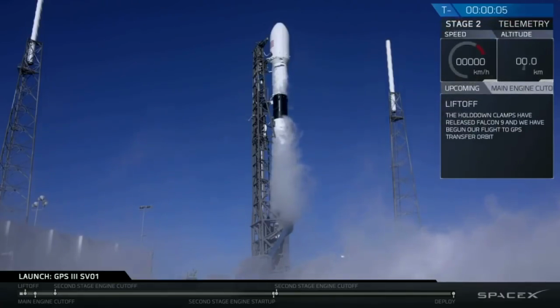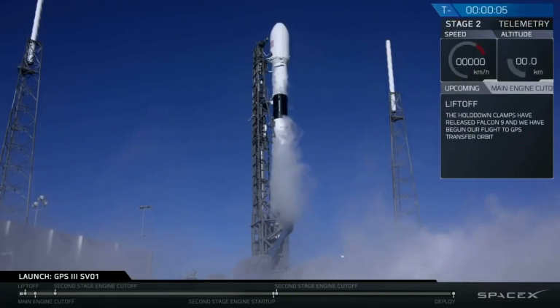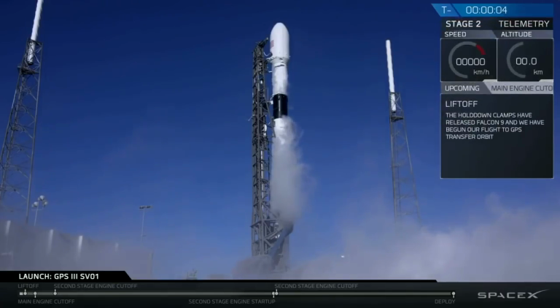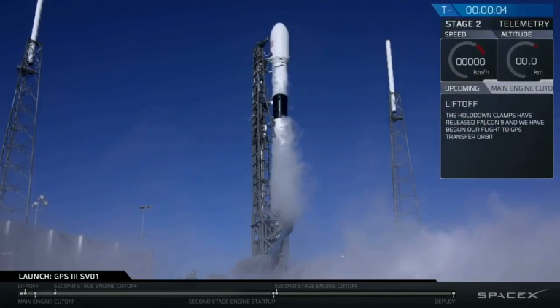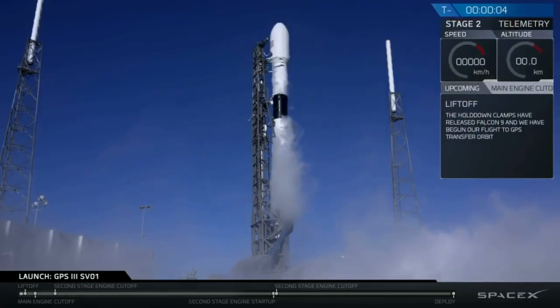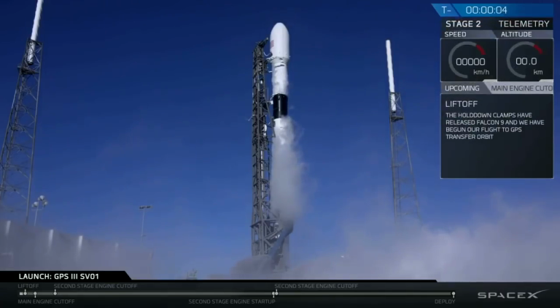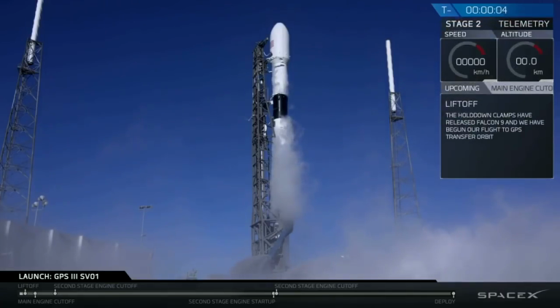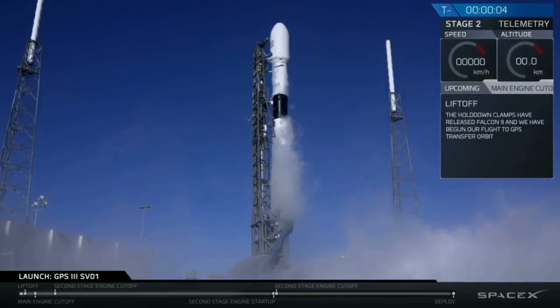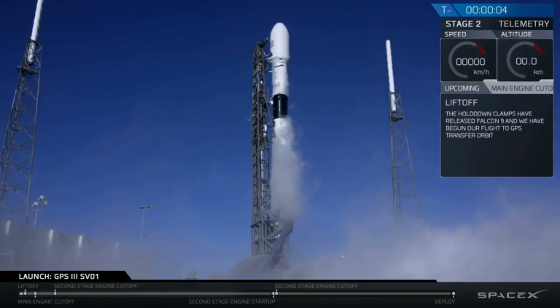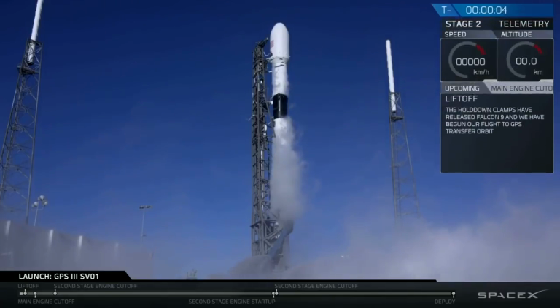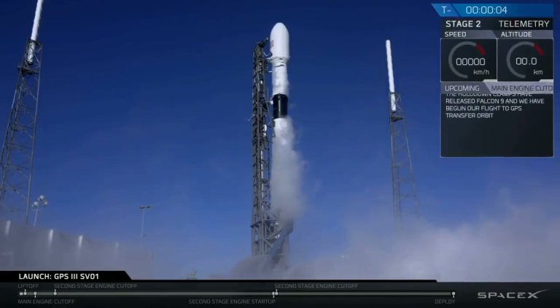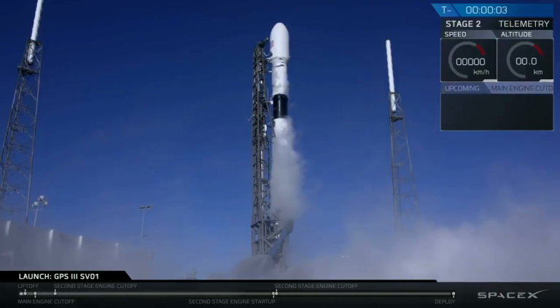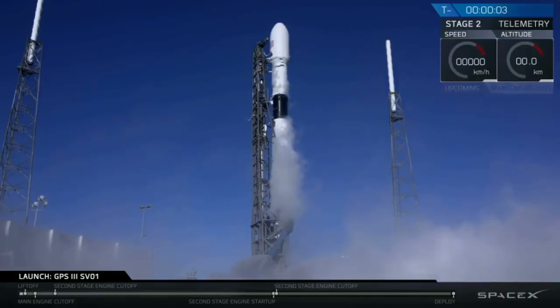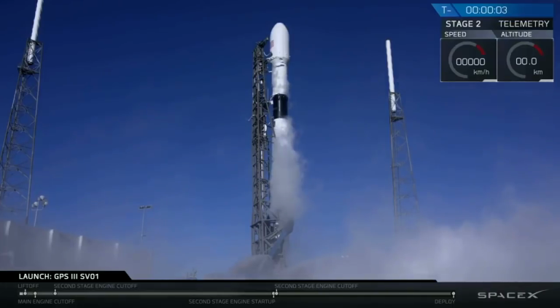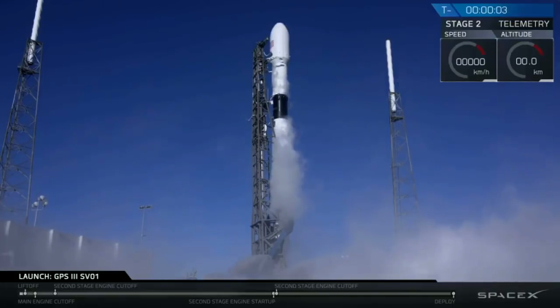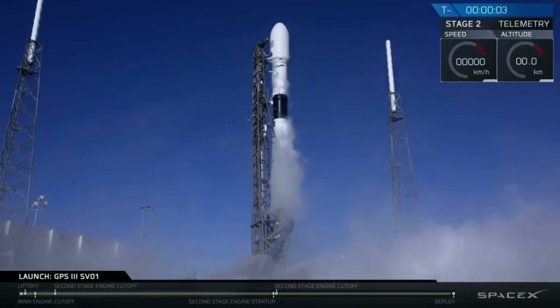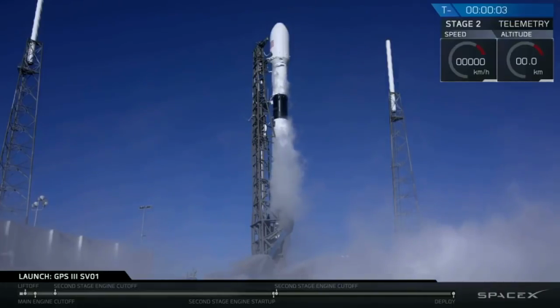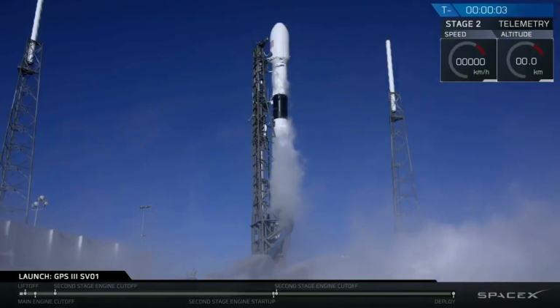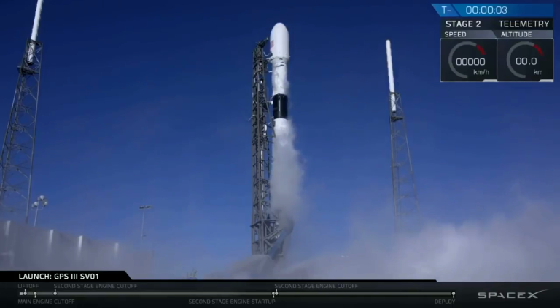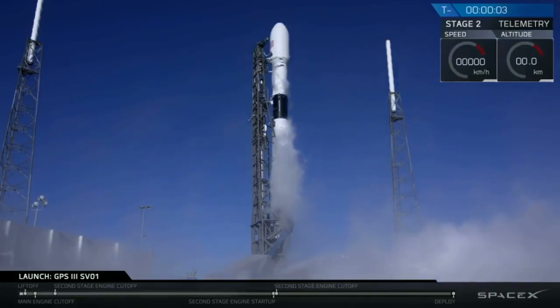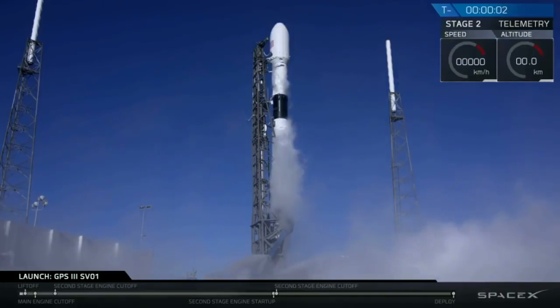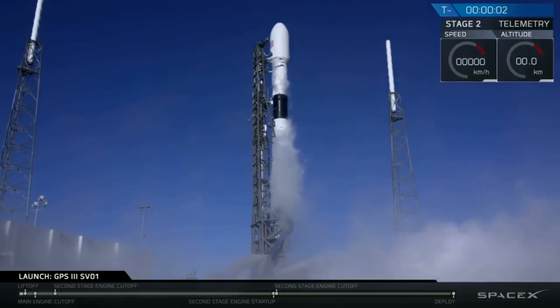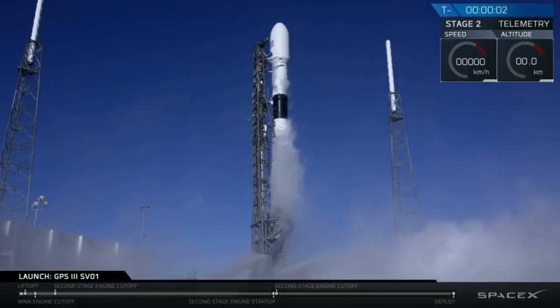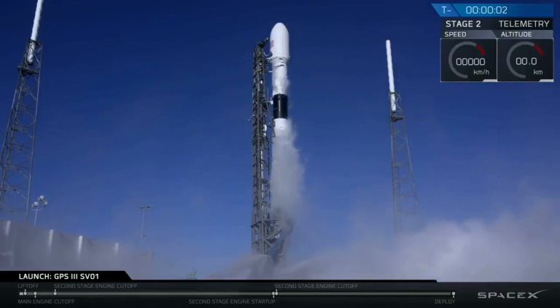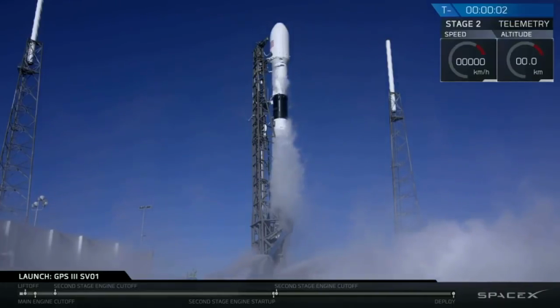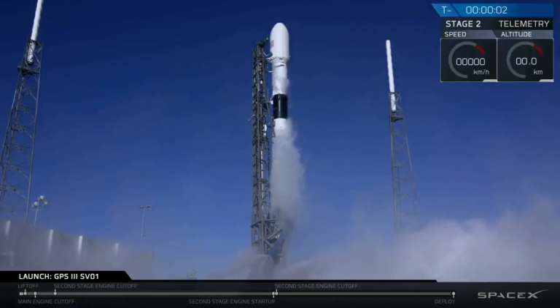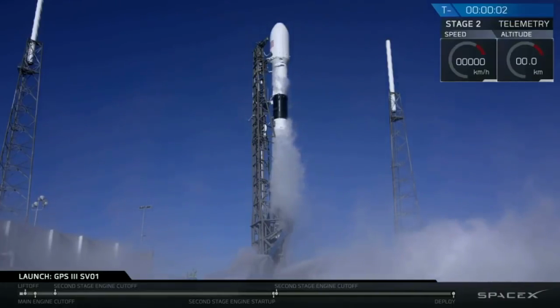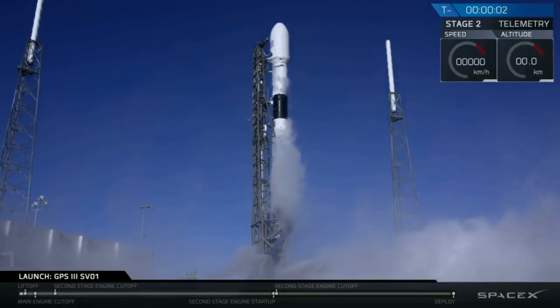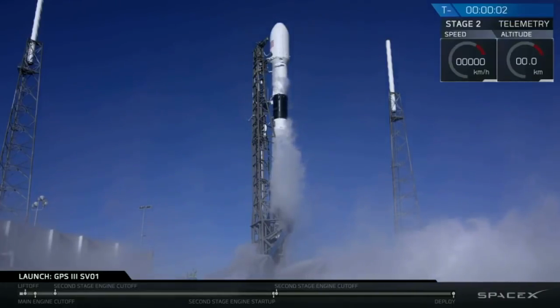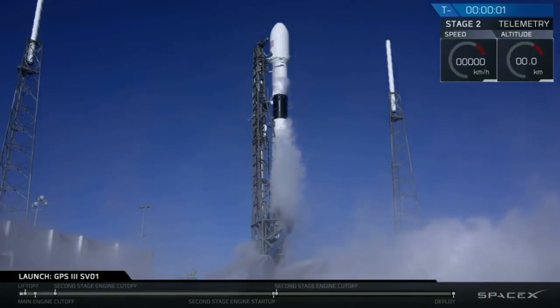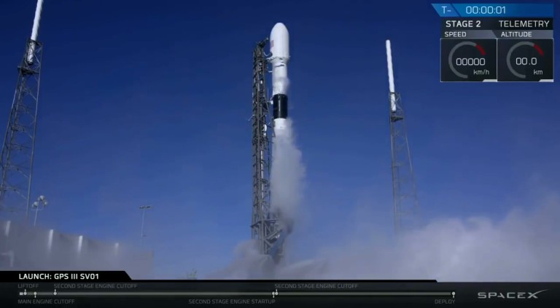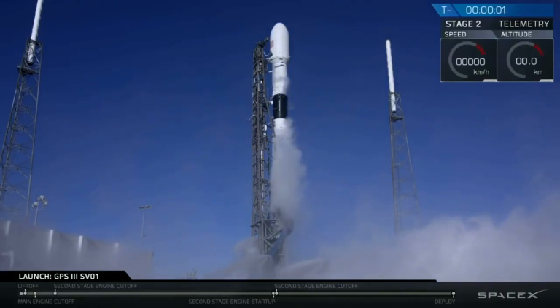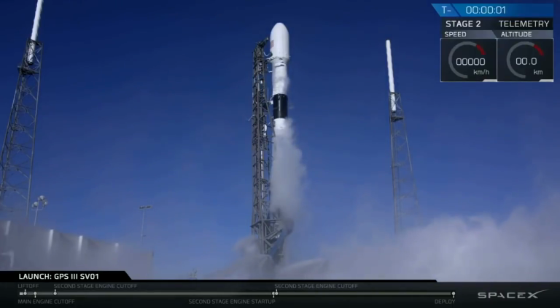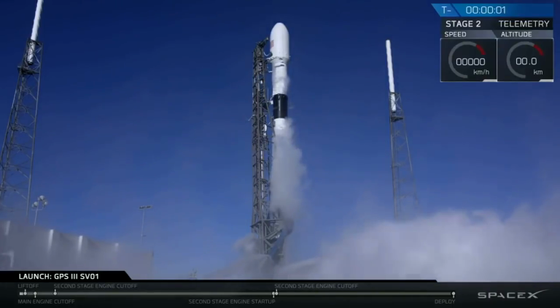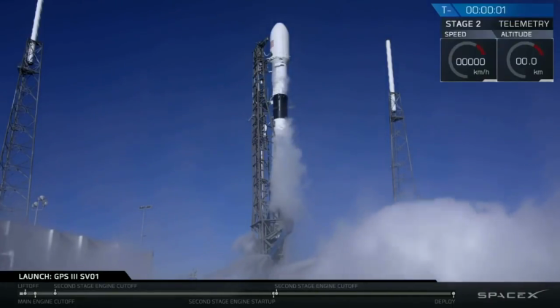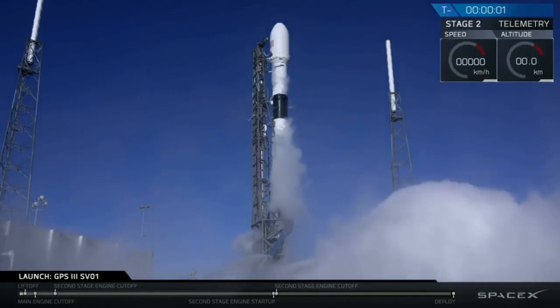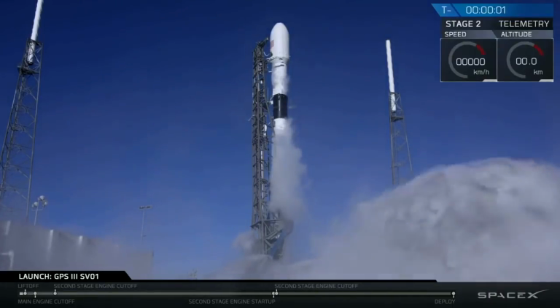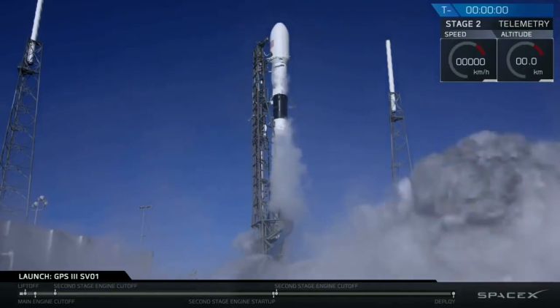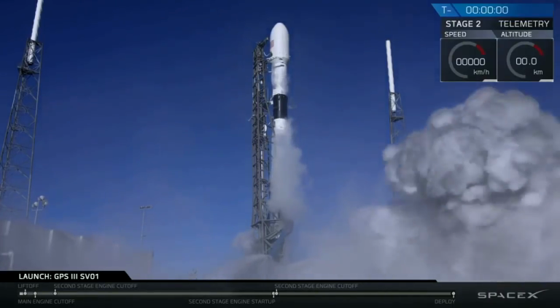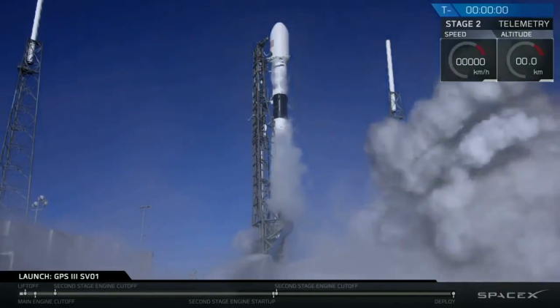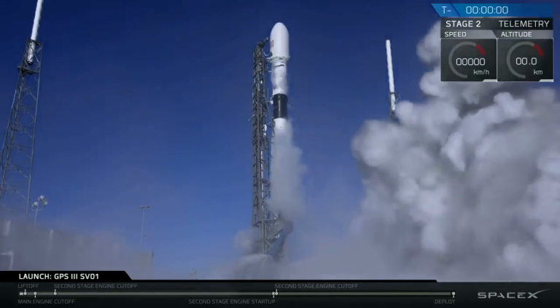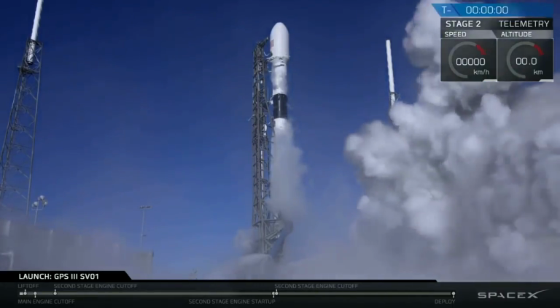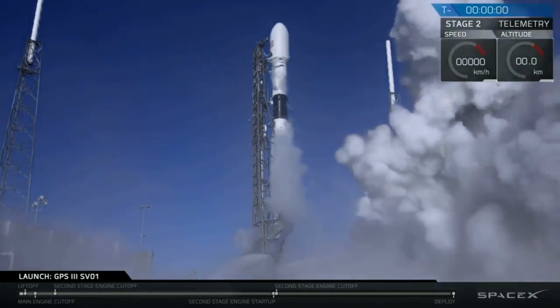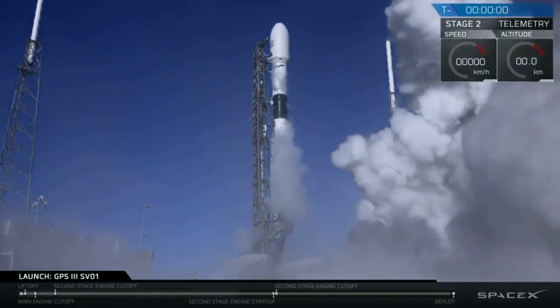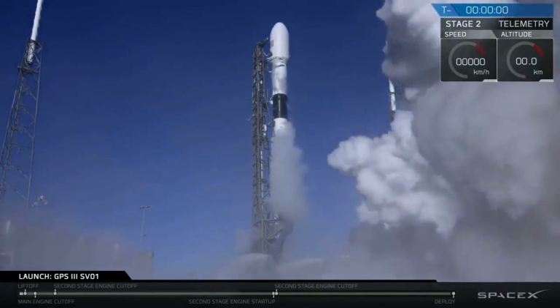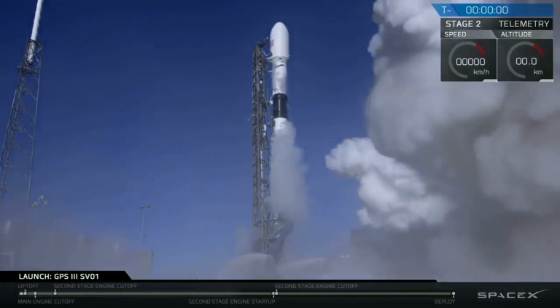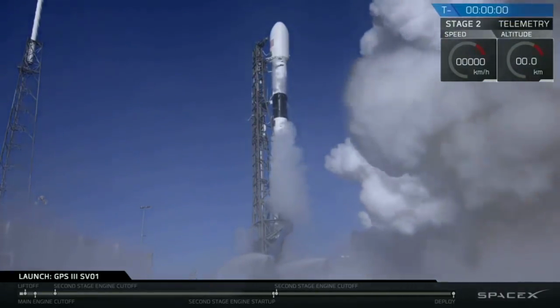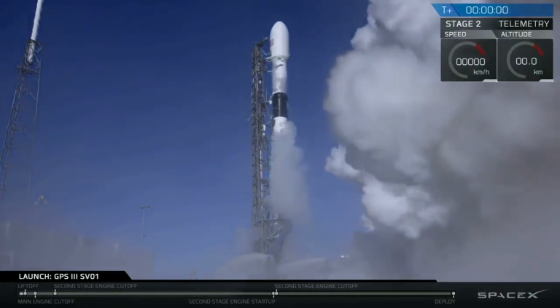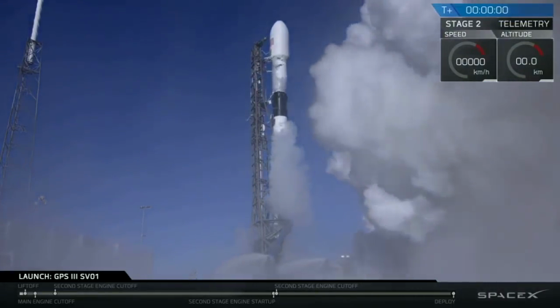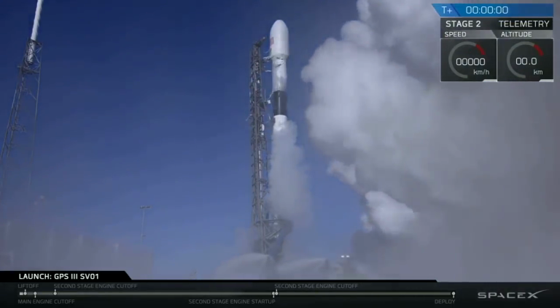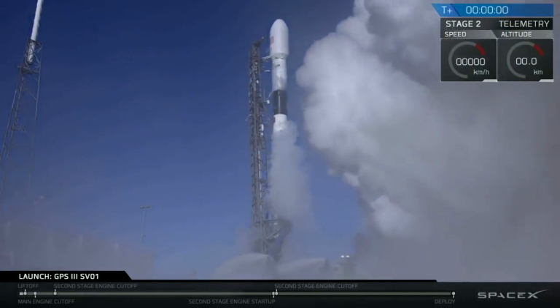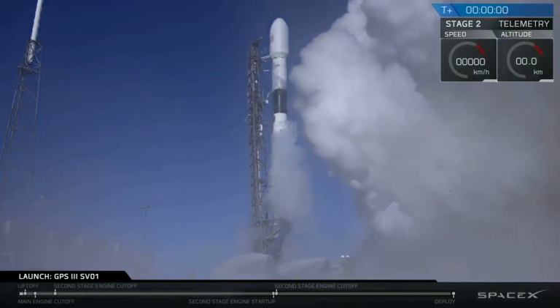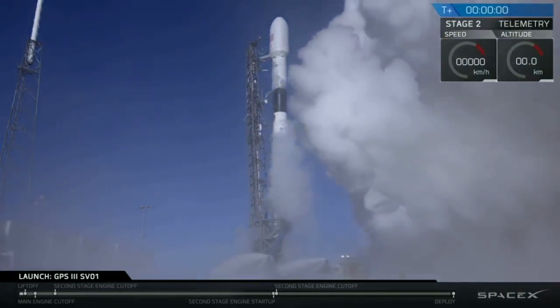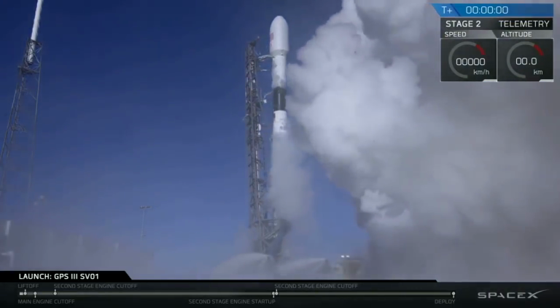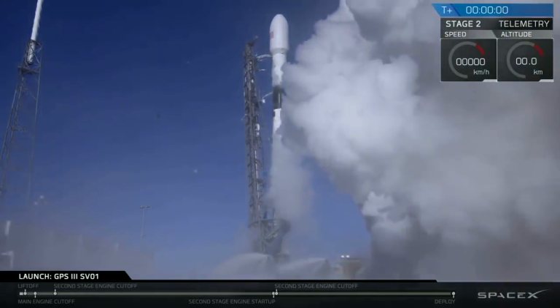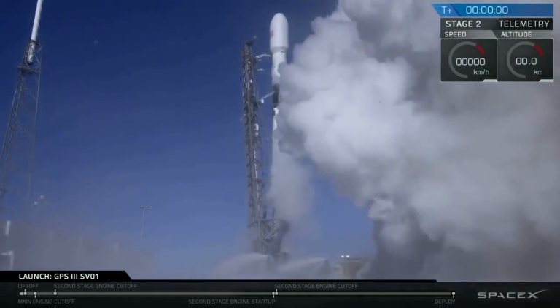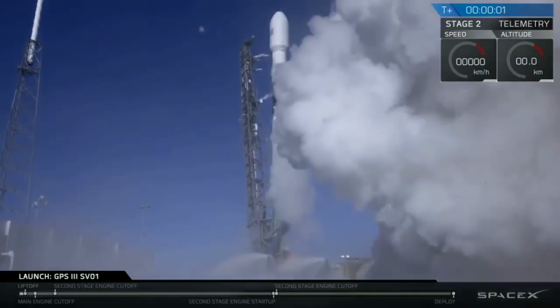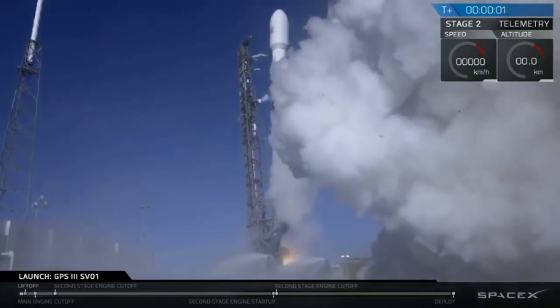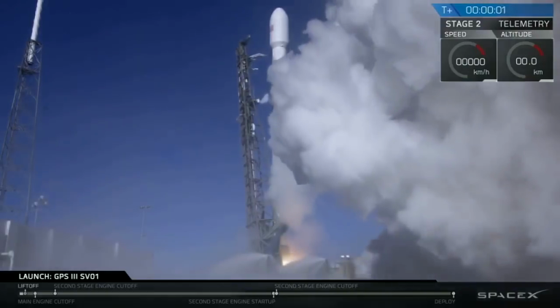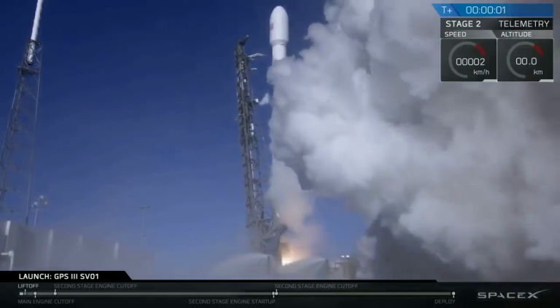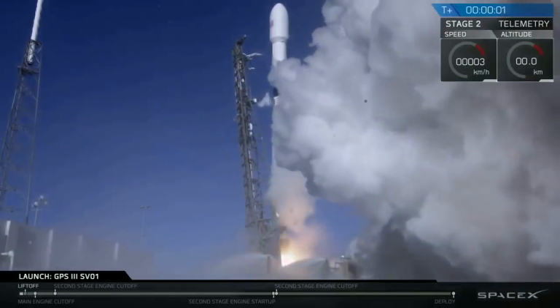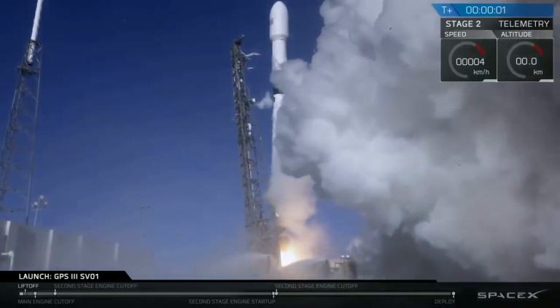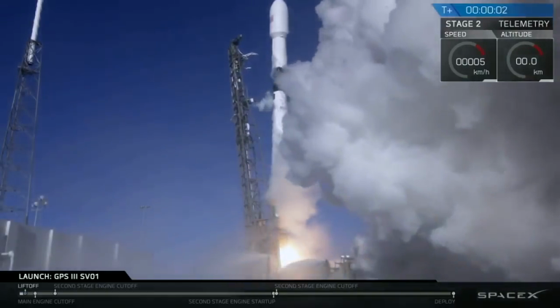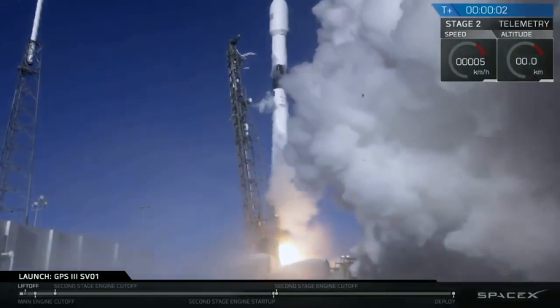Five, four, three, two, one, zero. Ignition, load back.